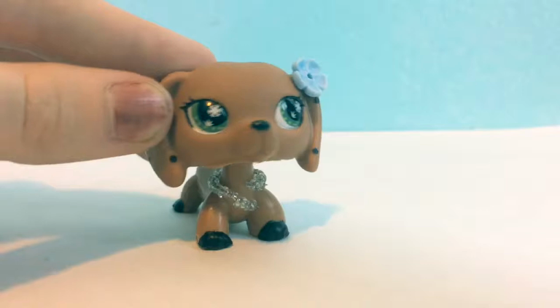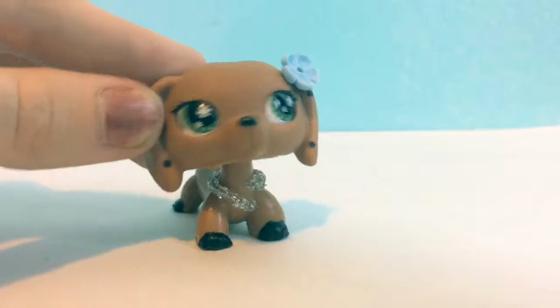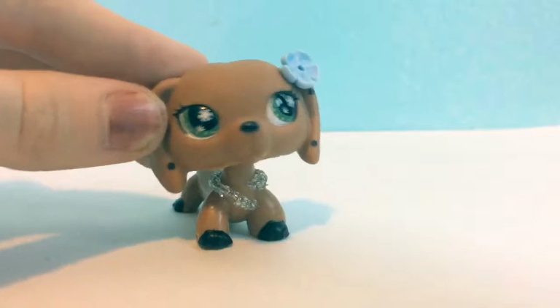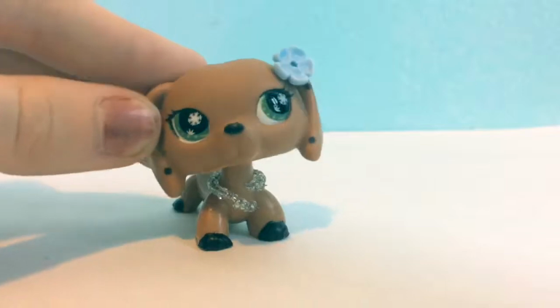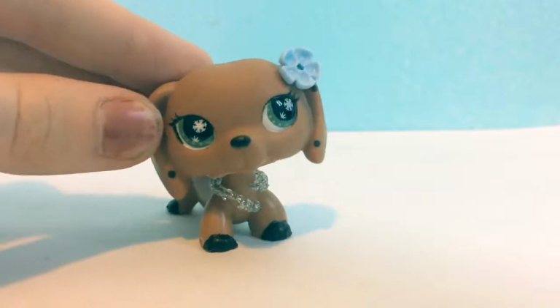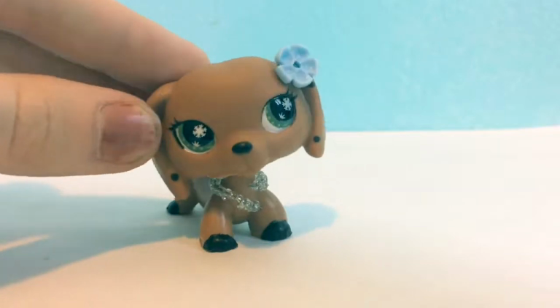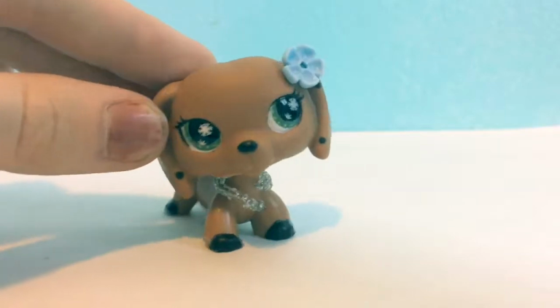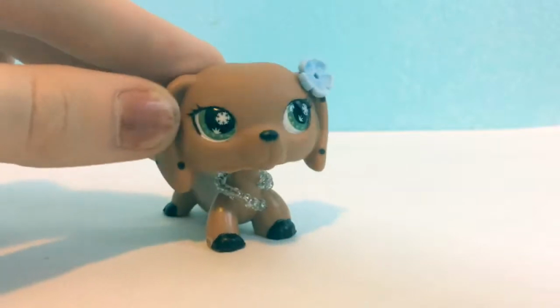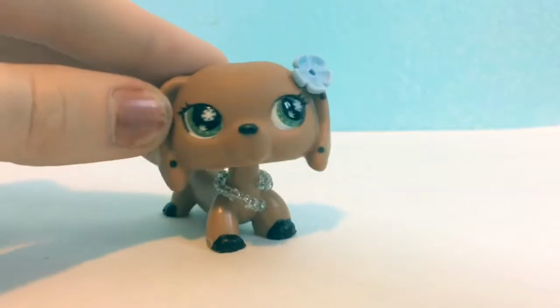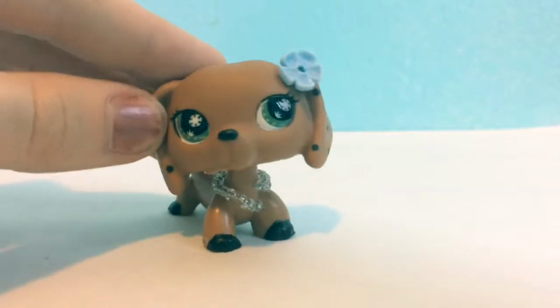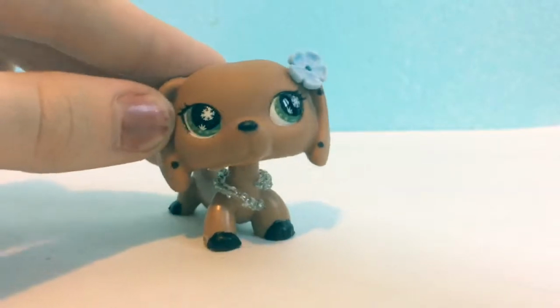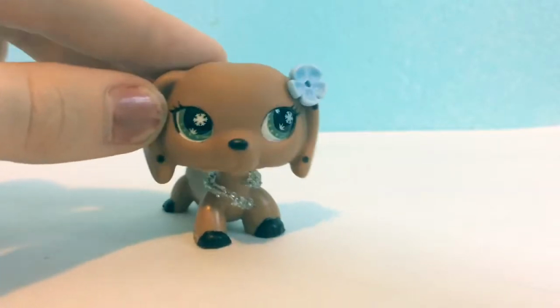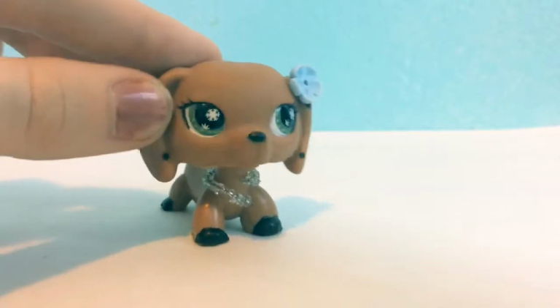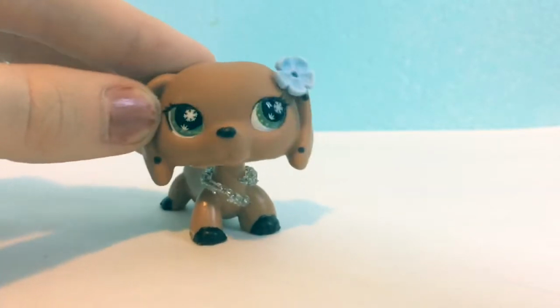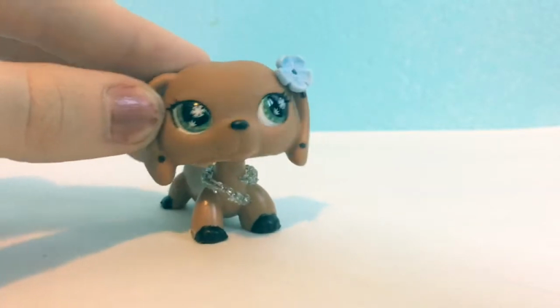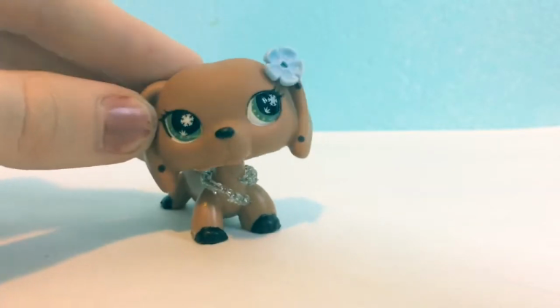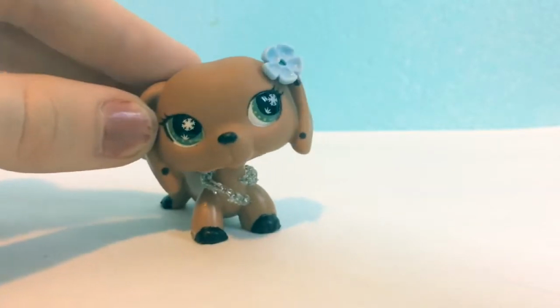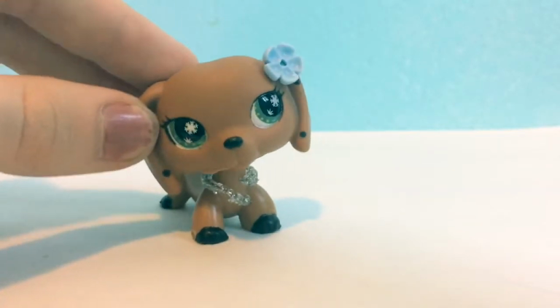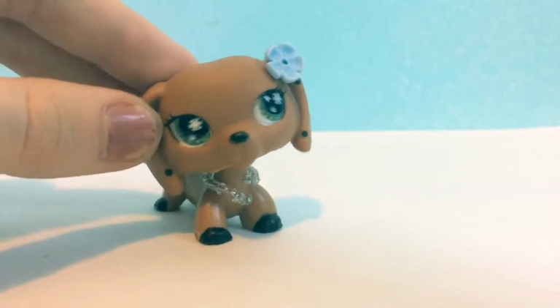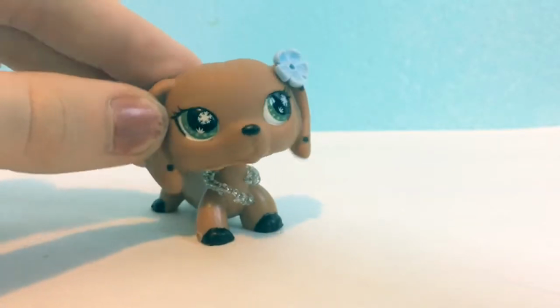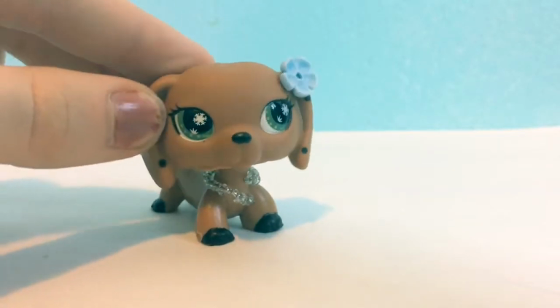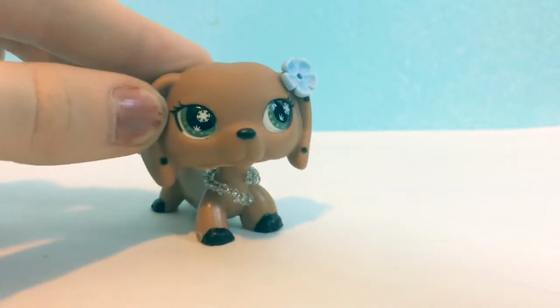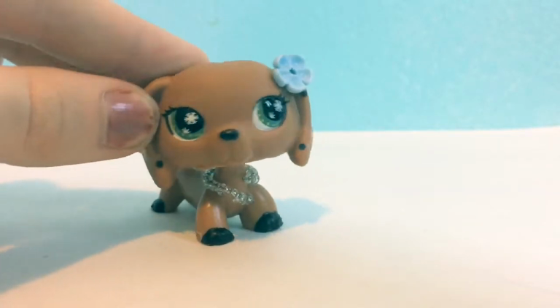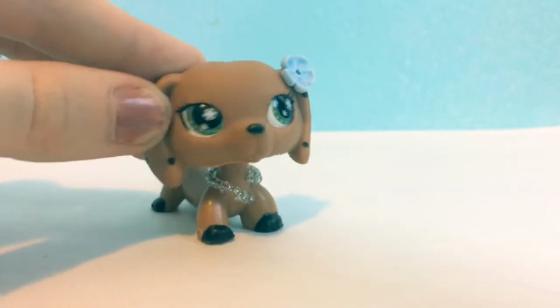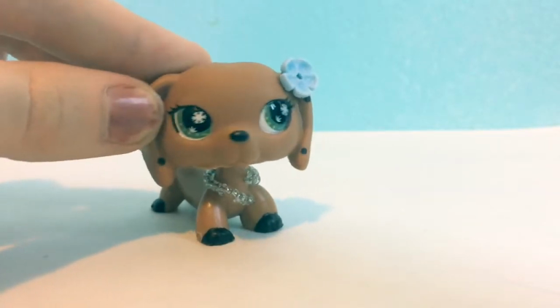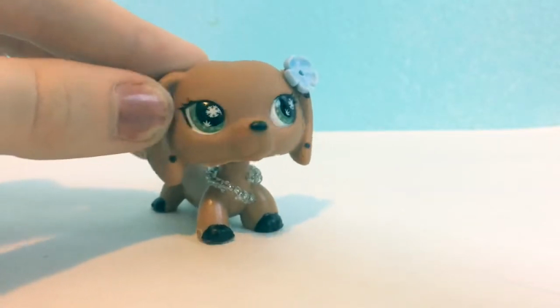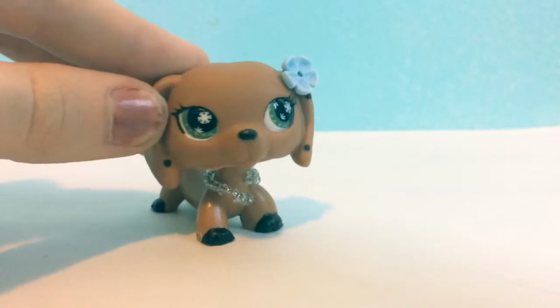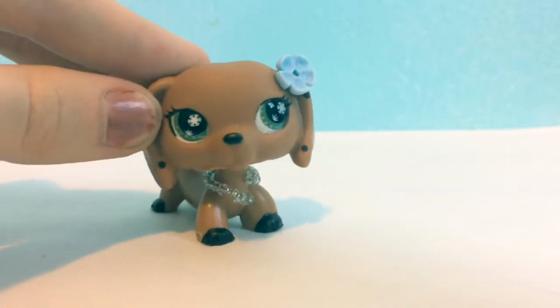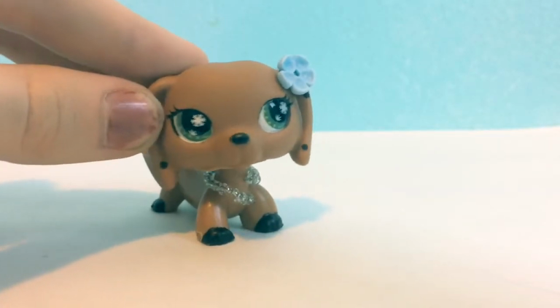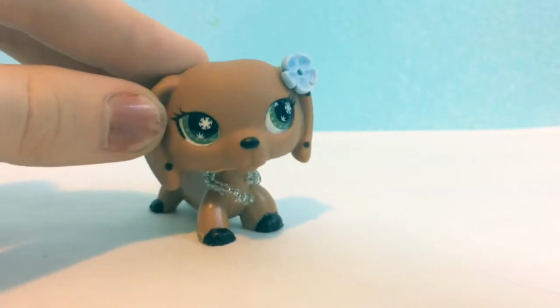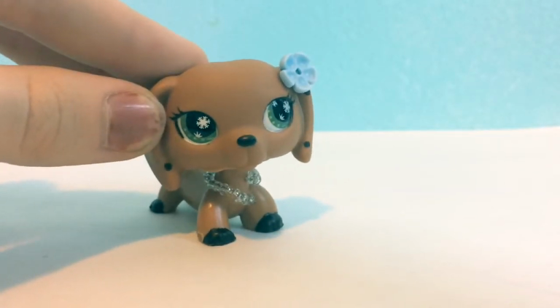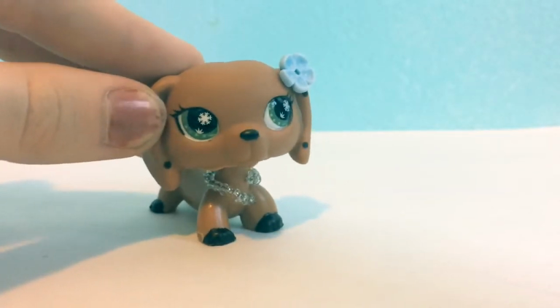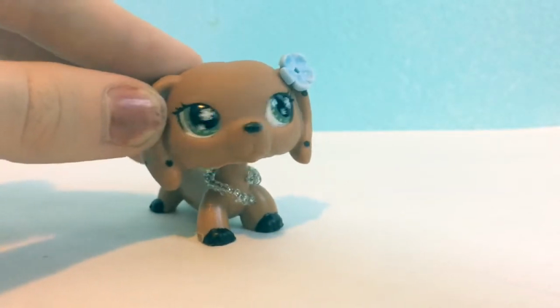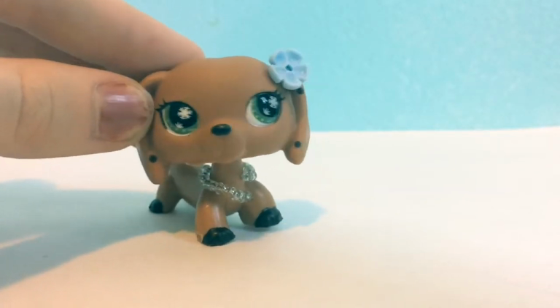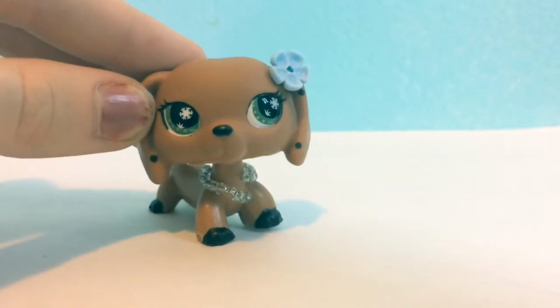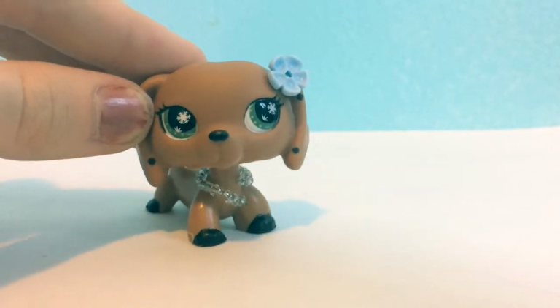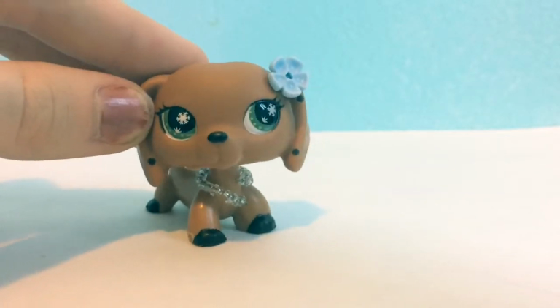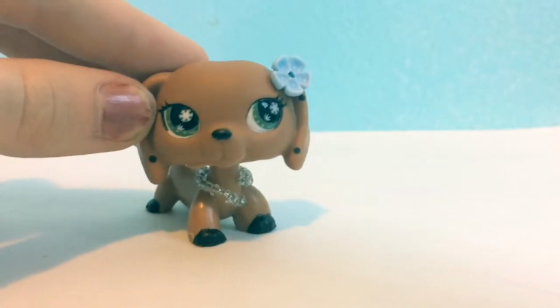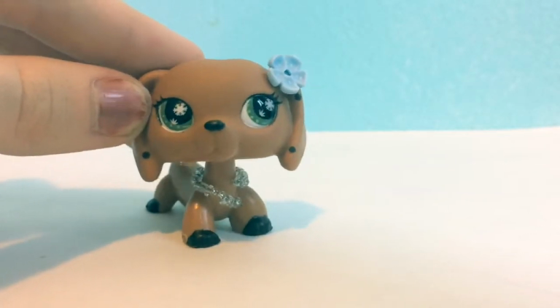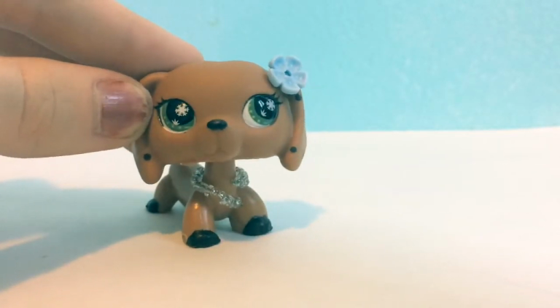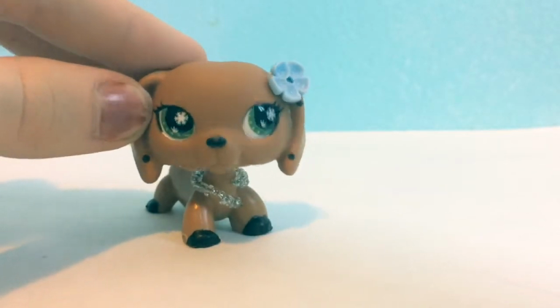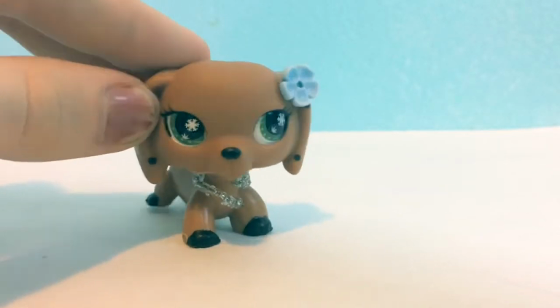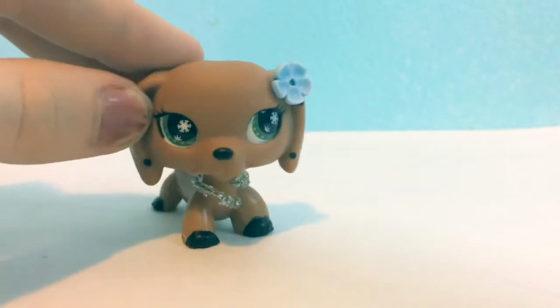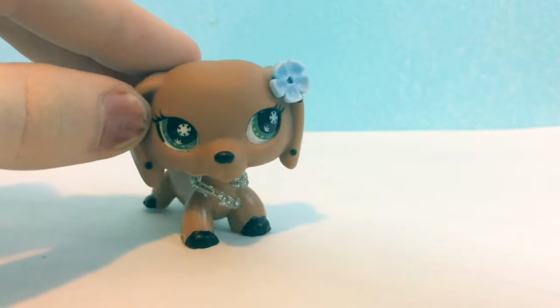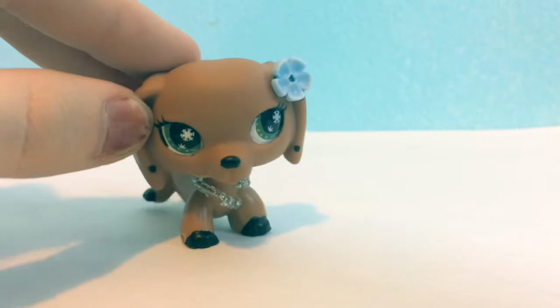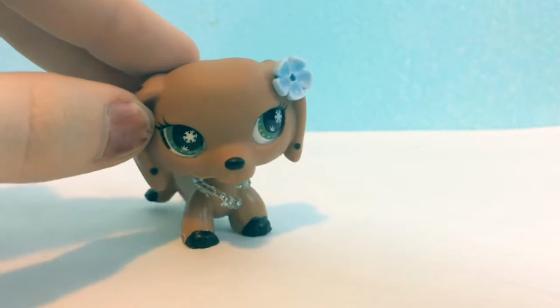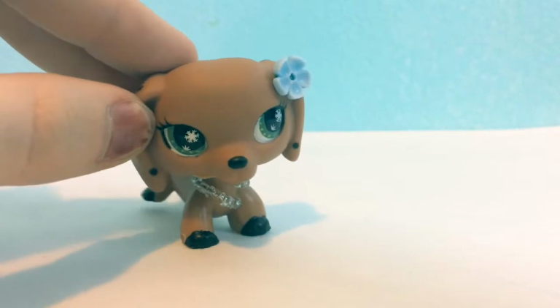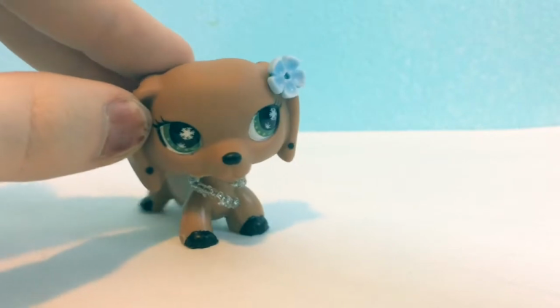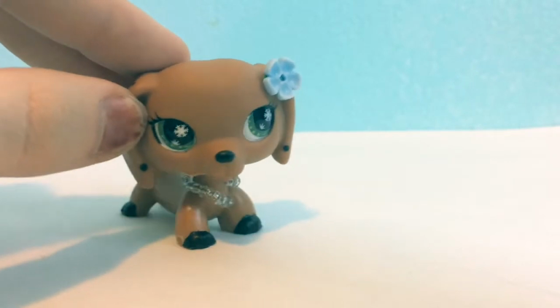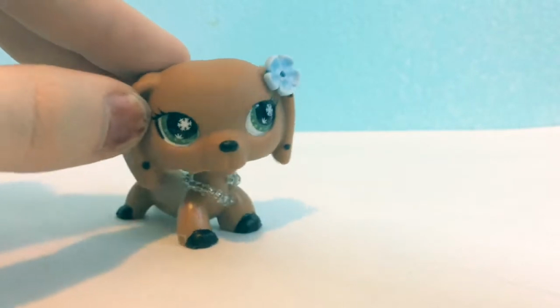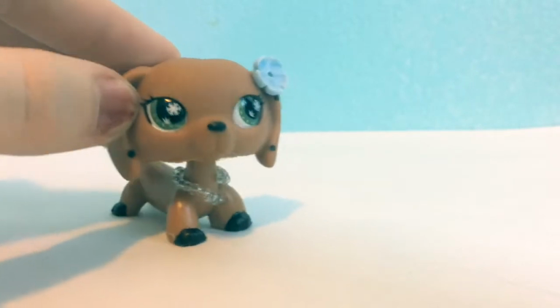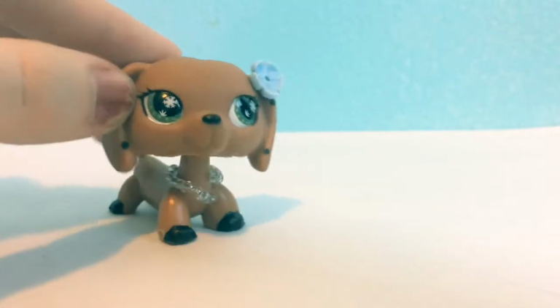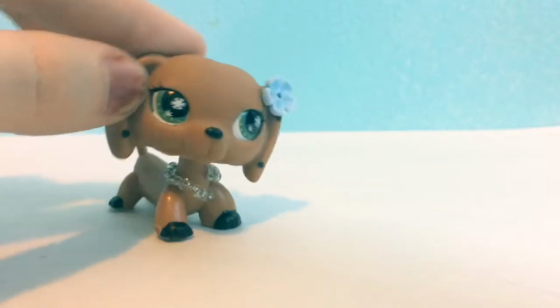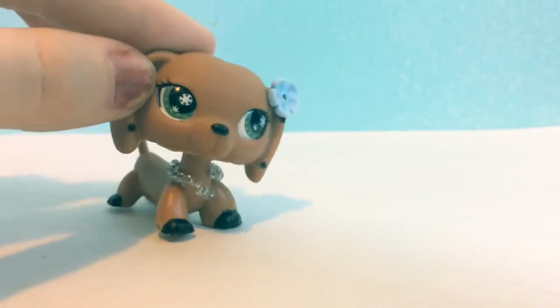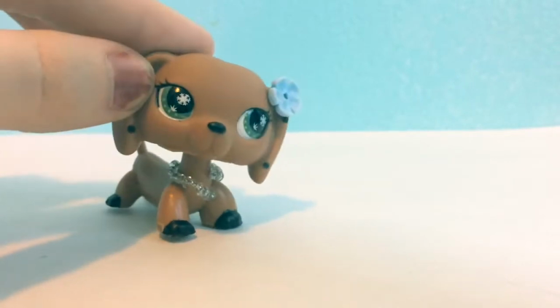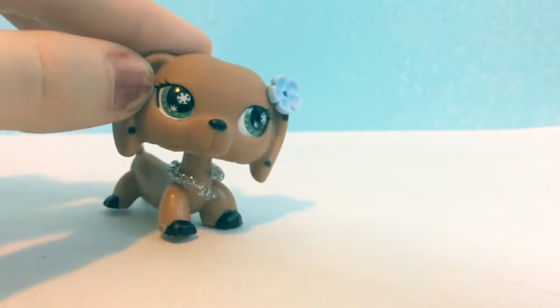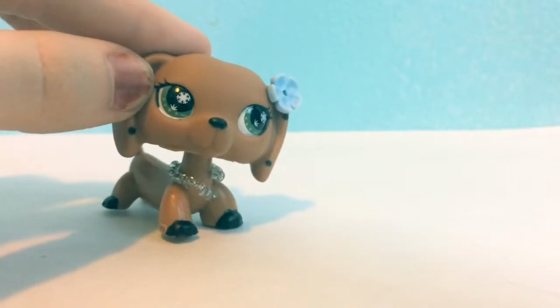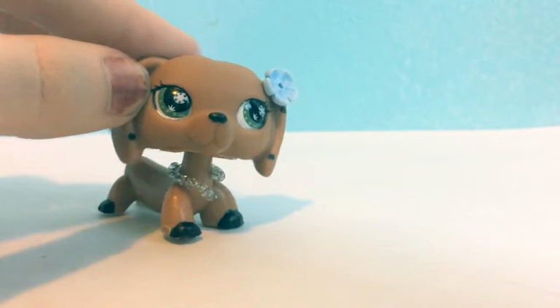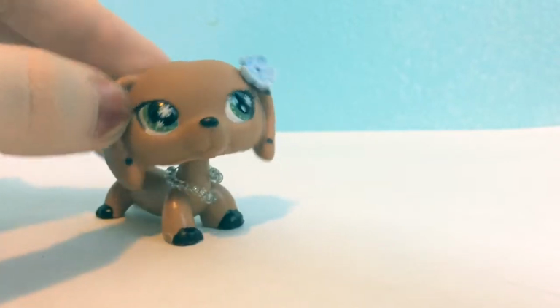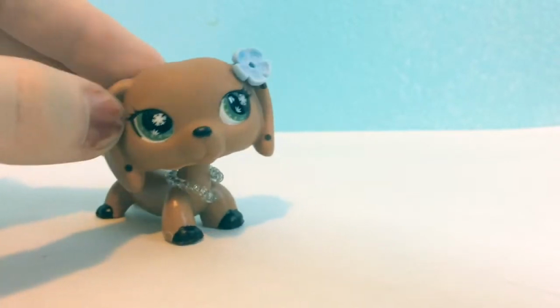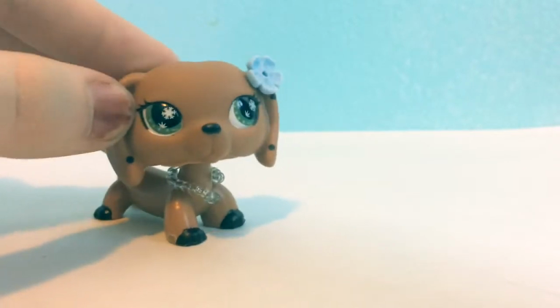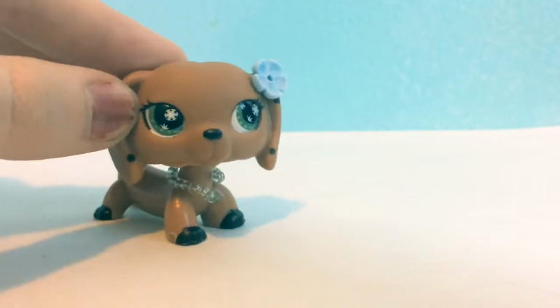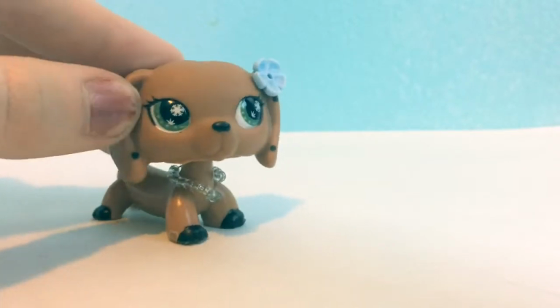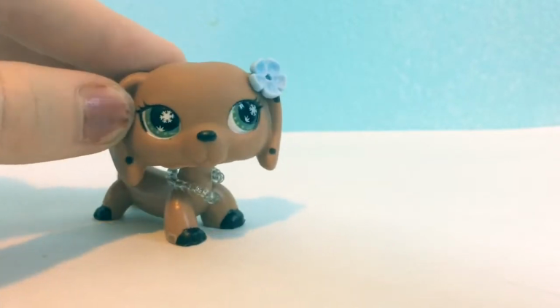Hey guys, it's LPS Creative Pods here, and today's video, as you can tell by the title, is an LPS Life Hacks video, part 2.